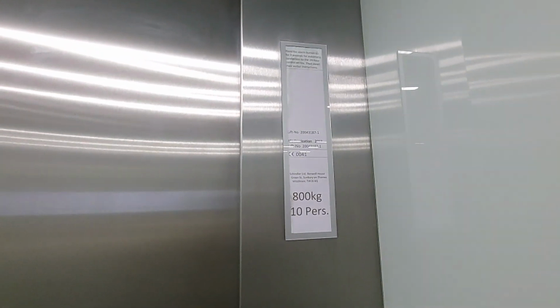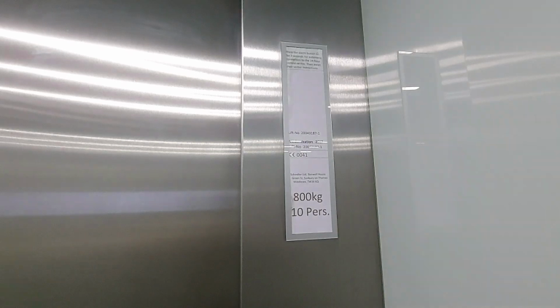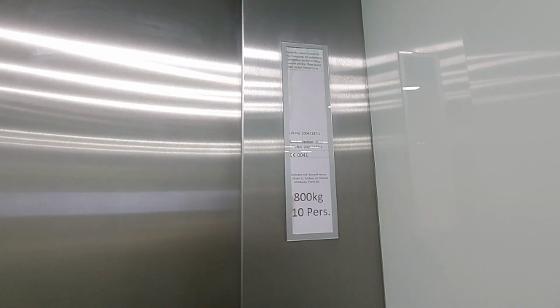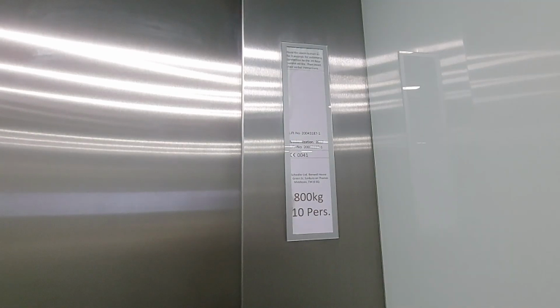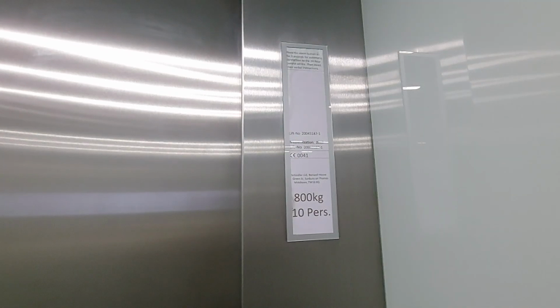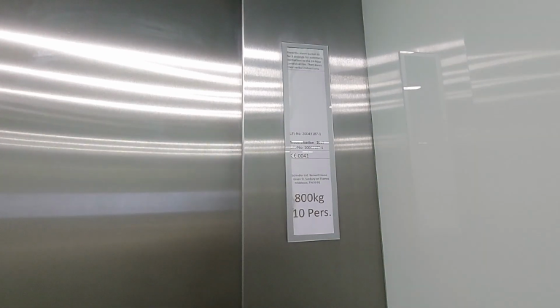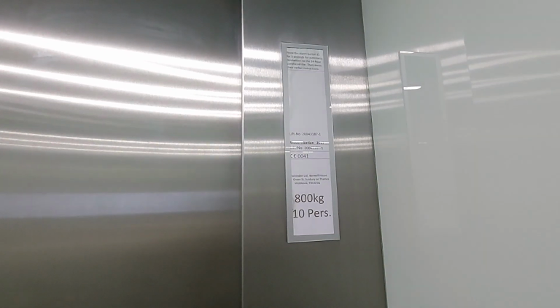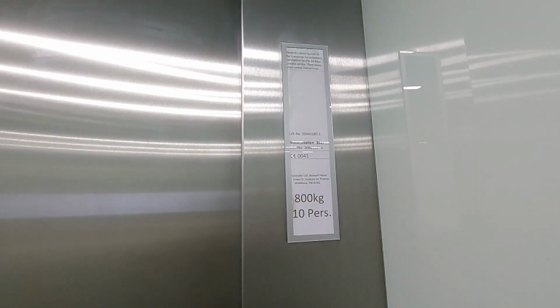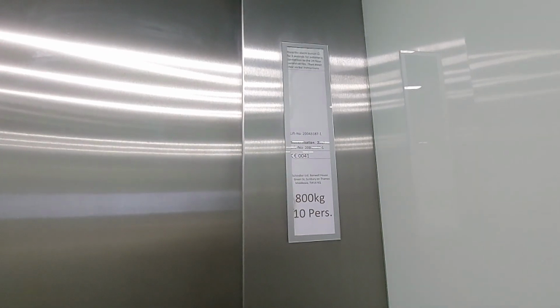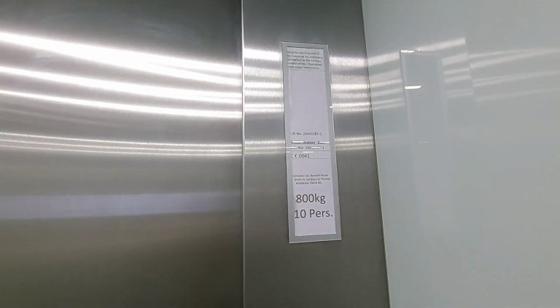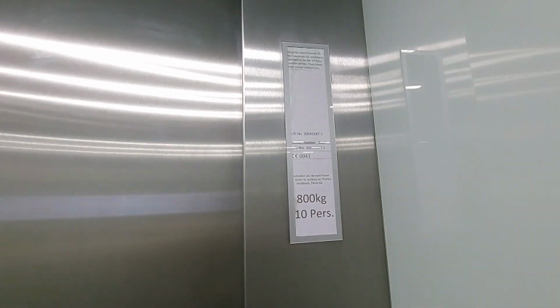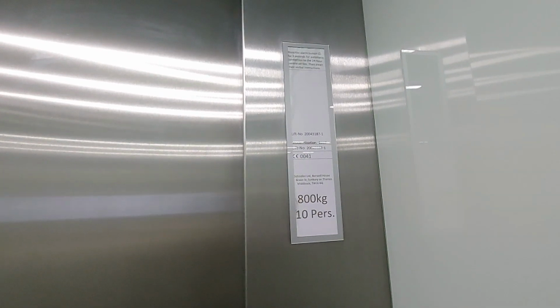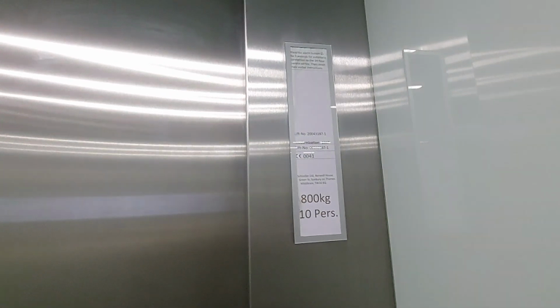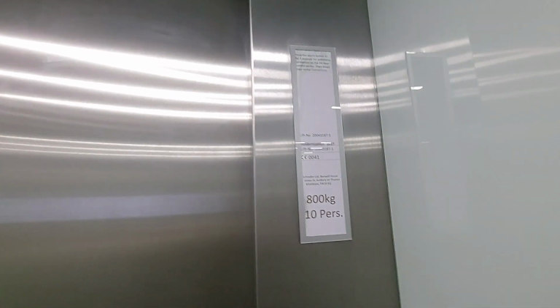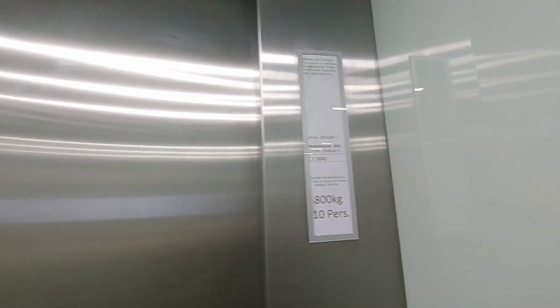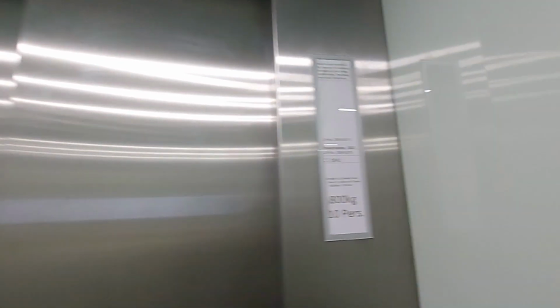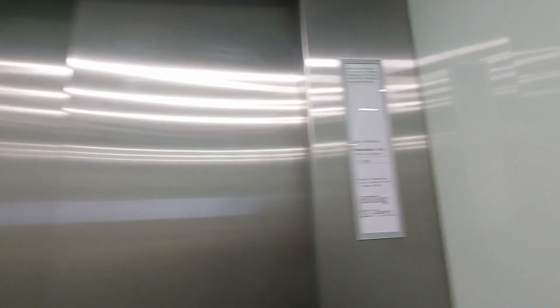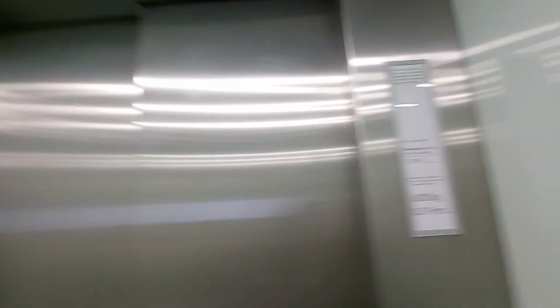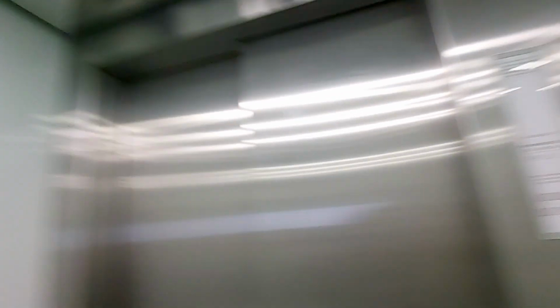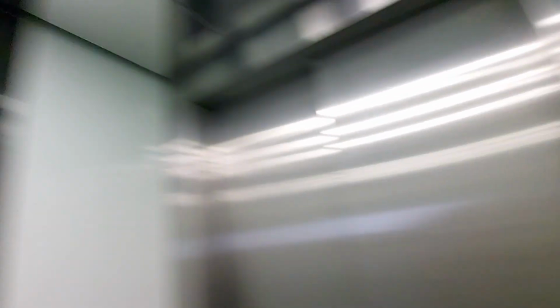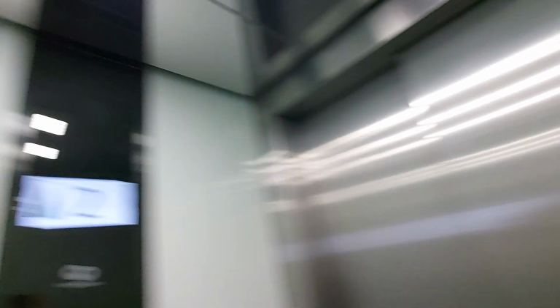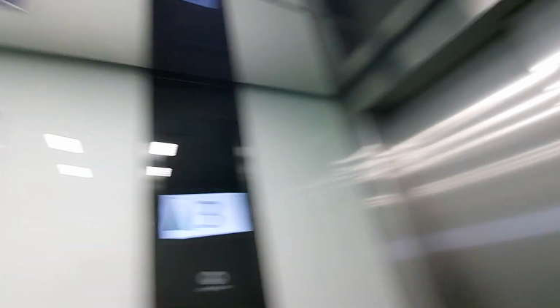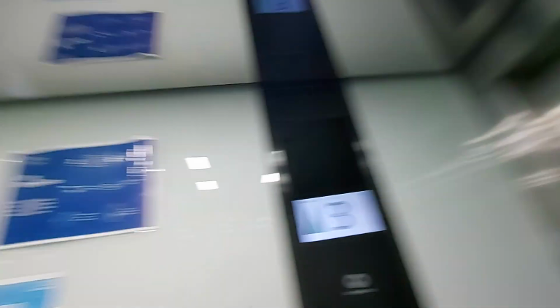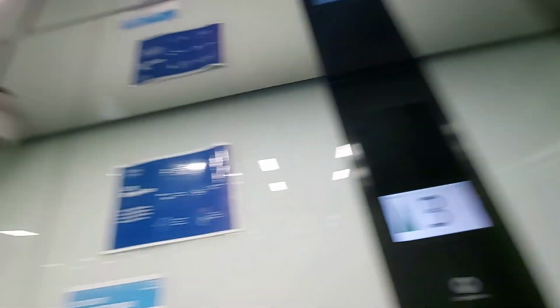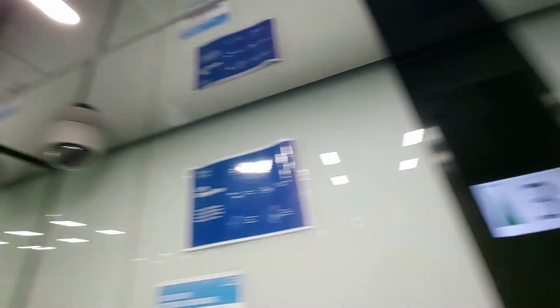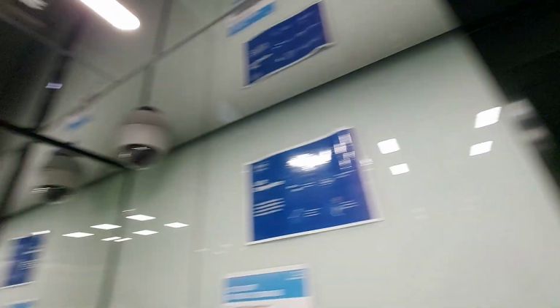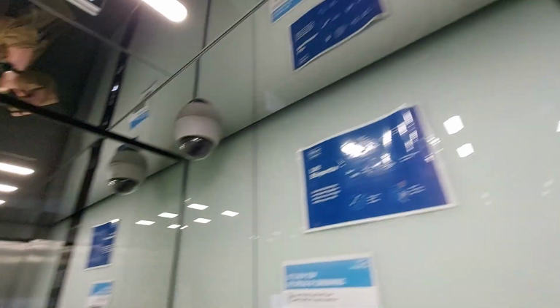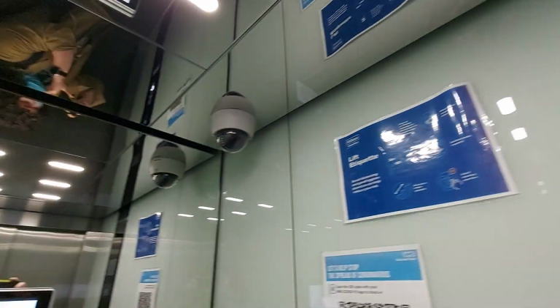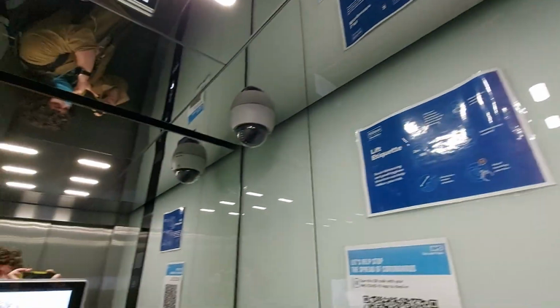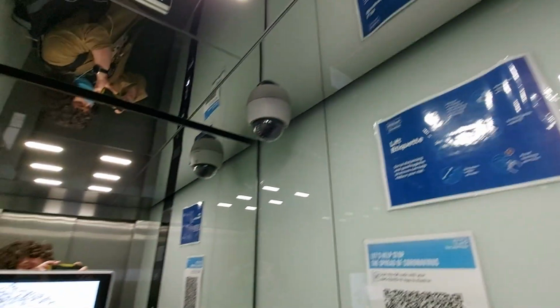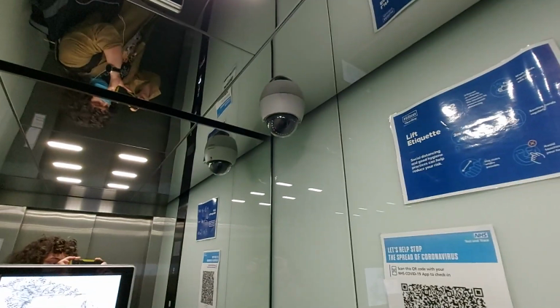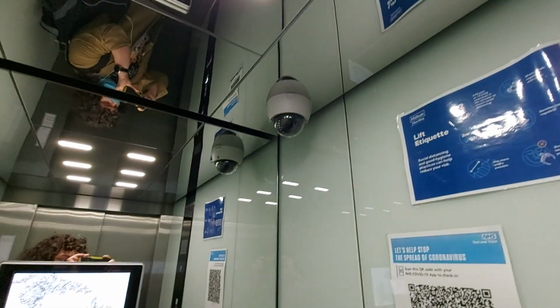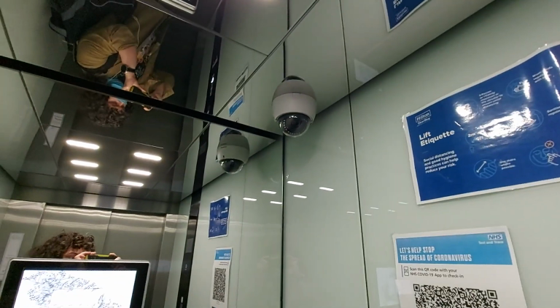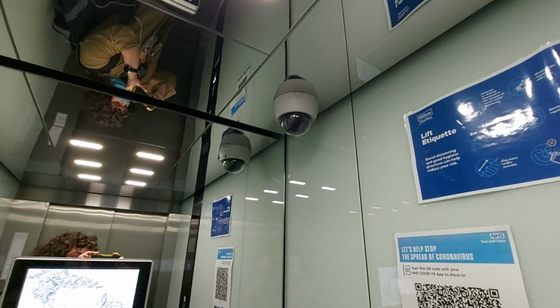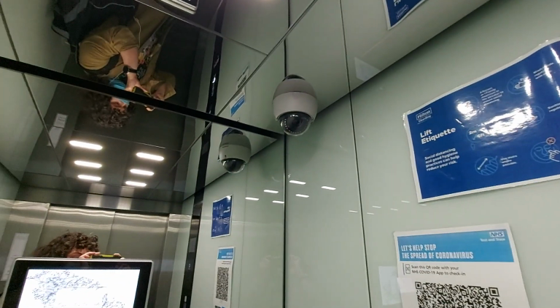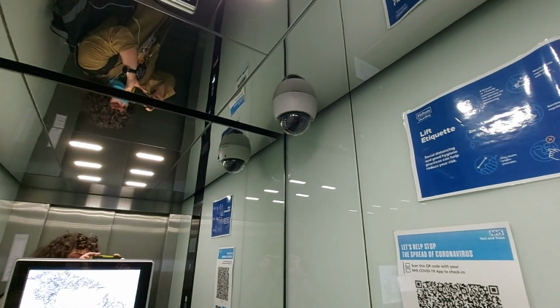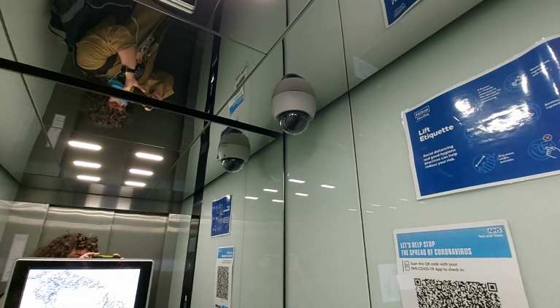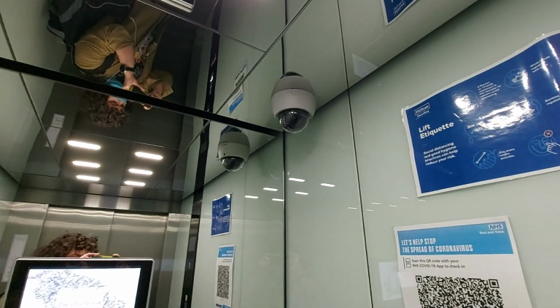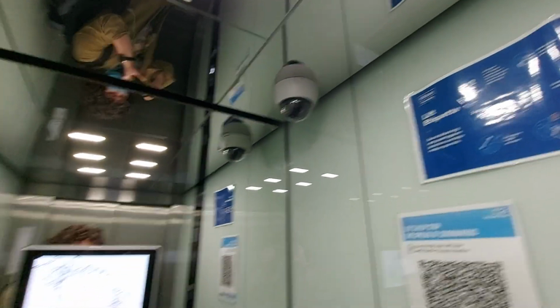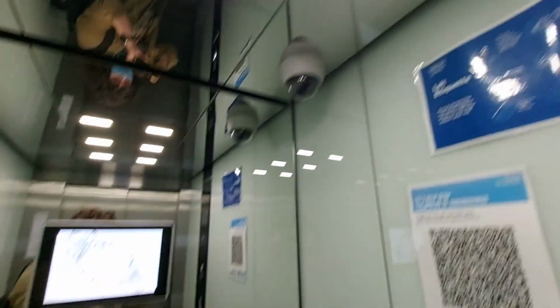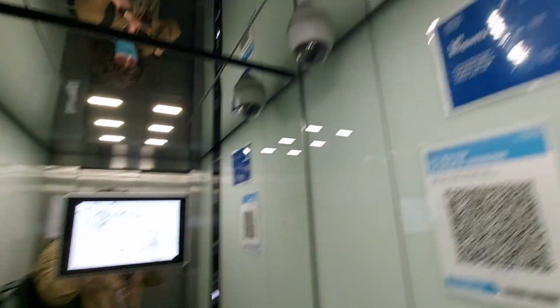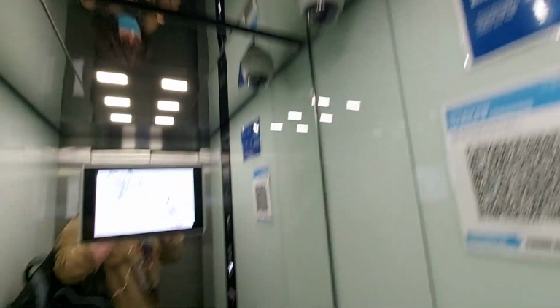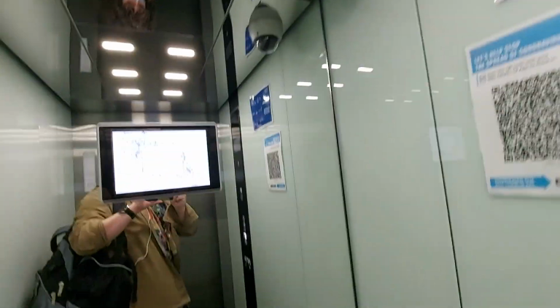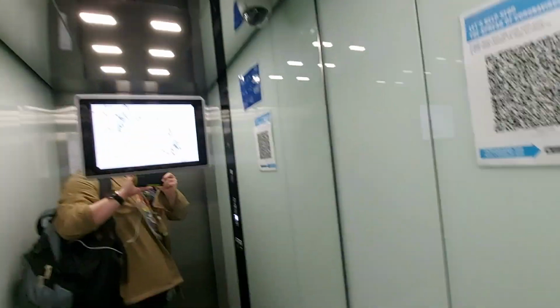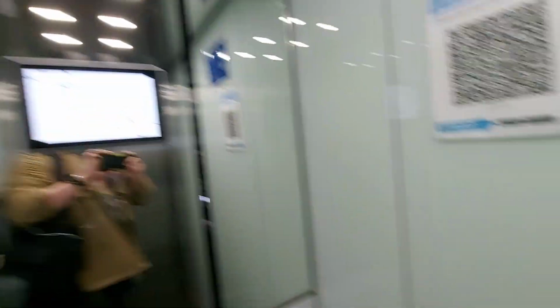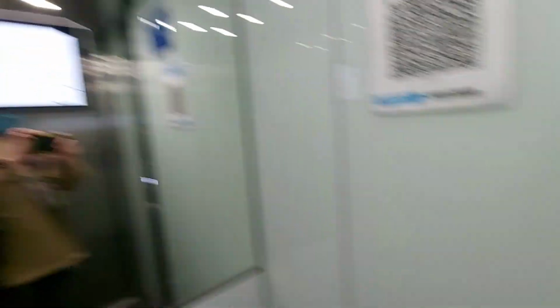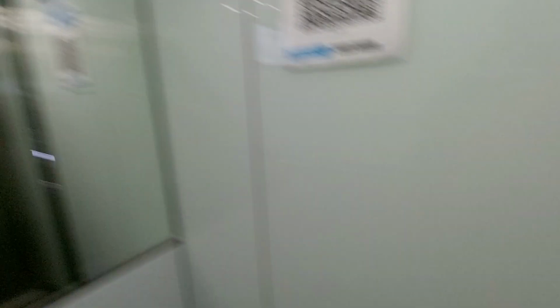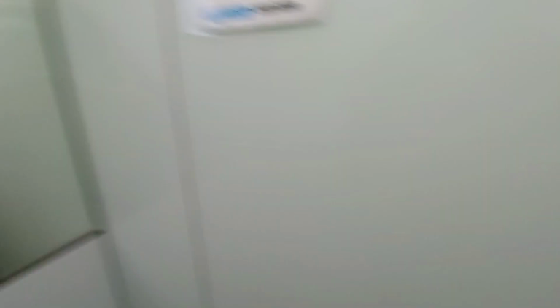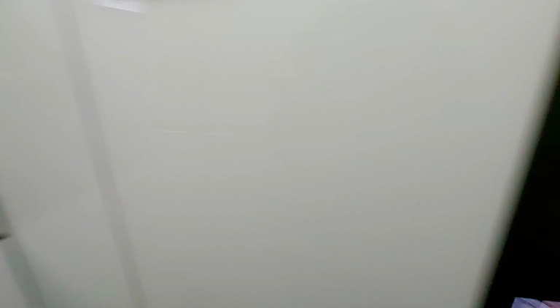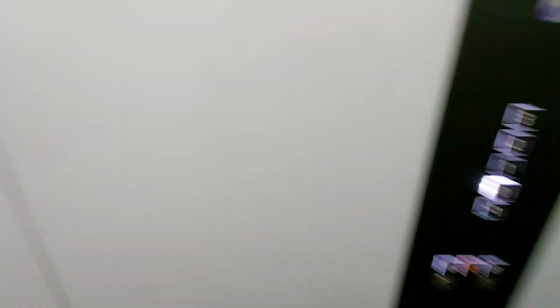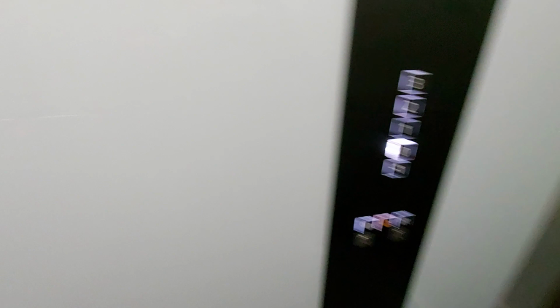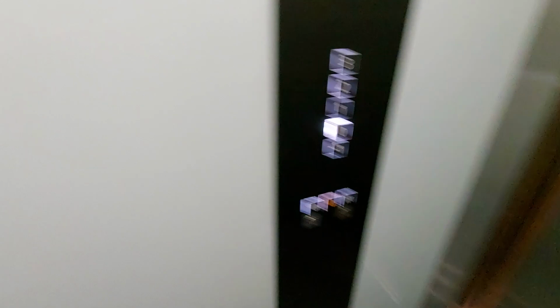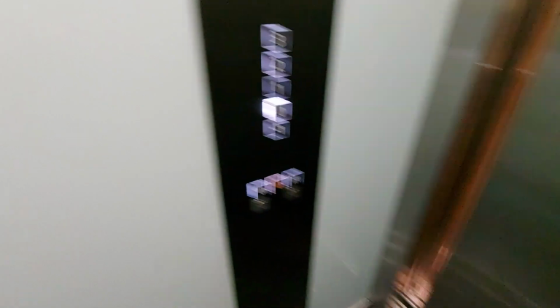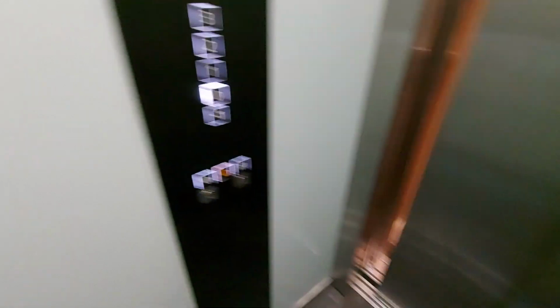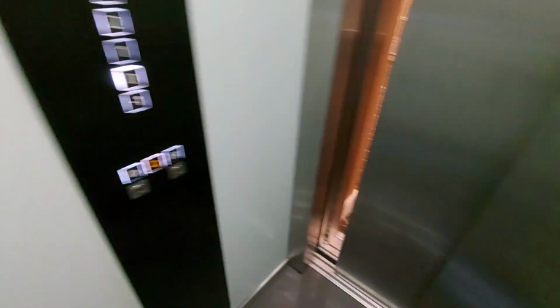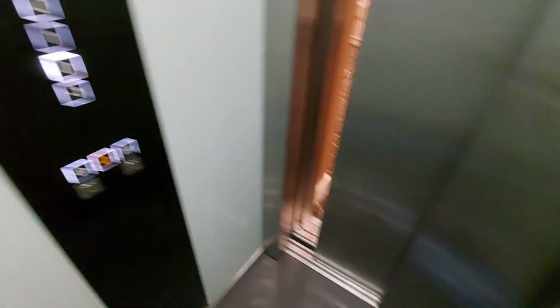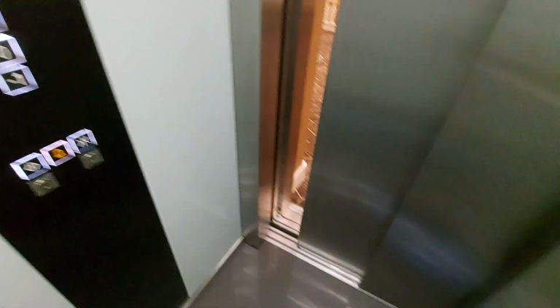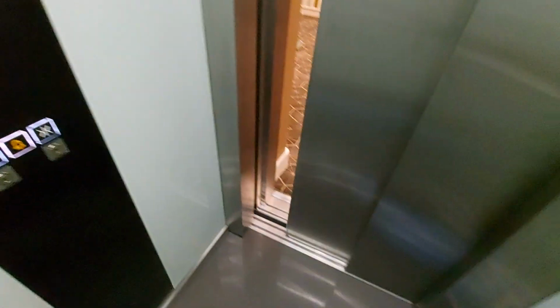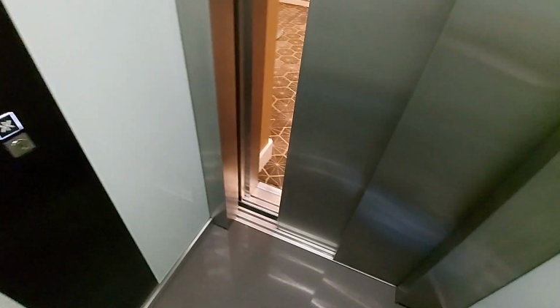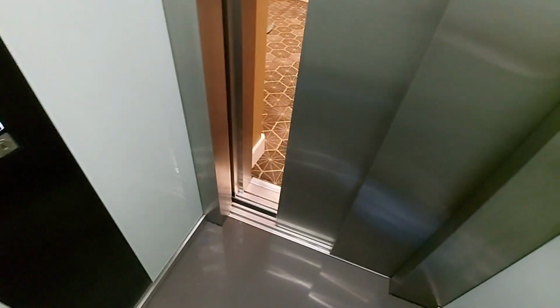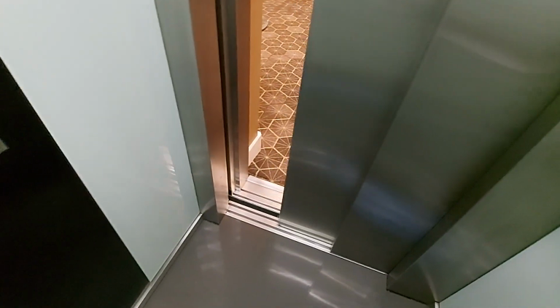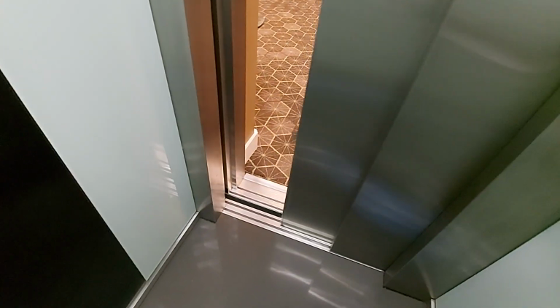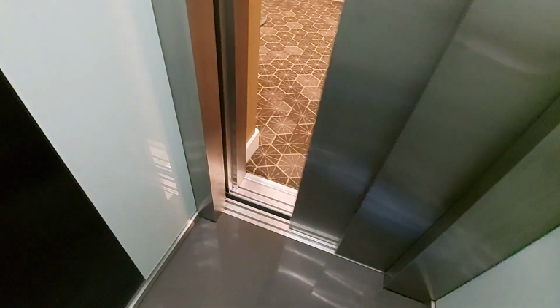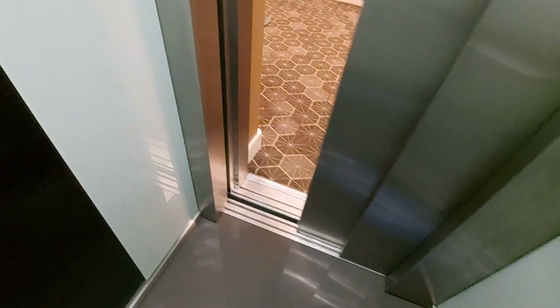Modernised in 2017. Security camera up there. Floor three.